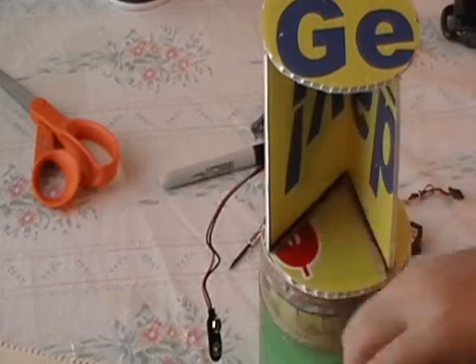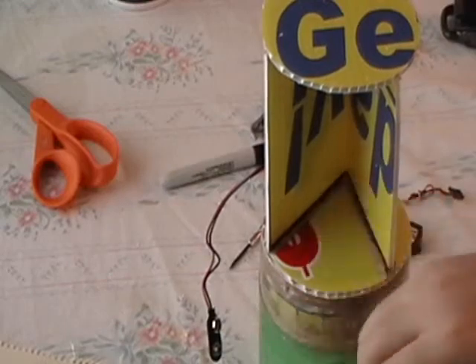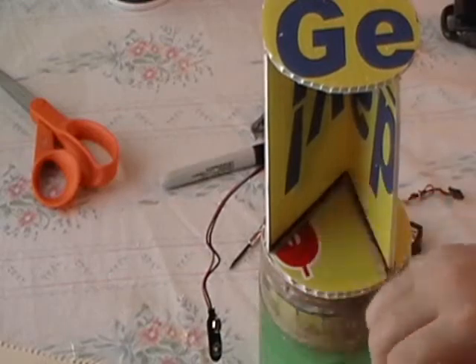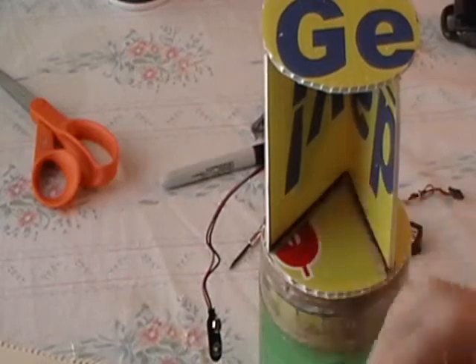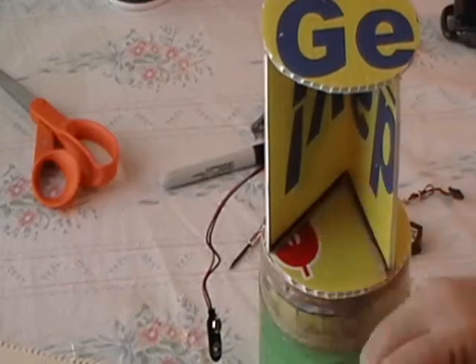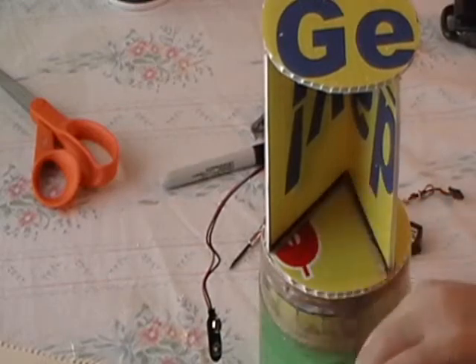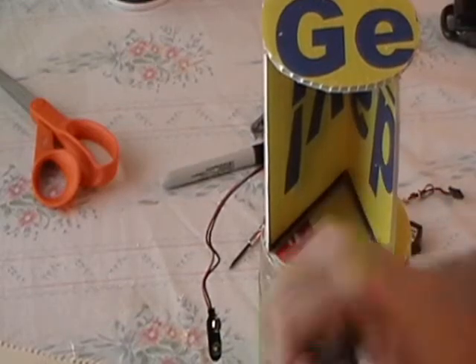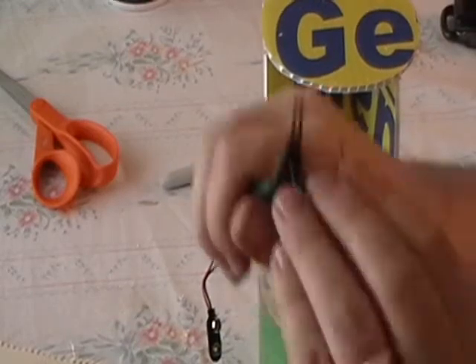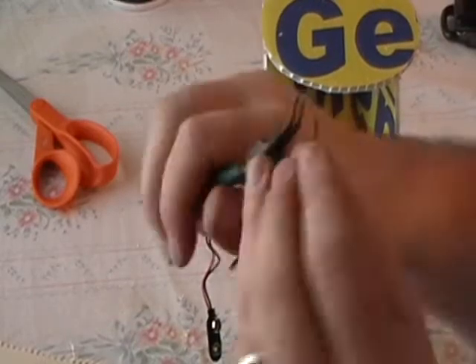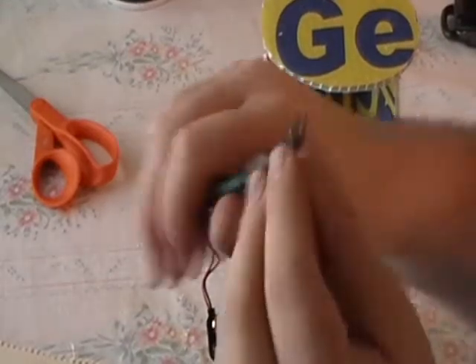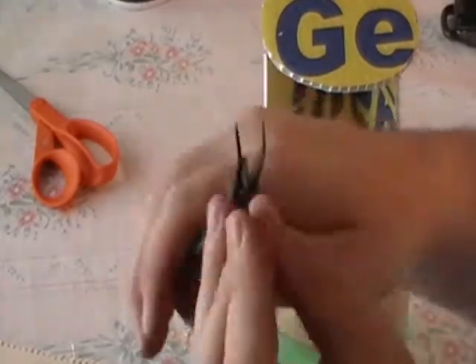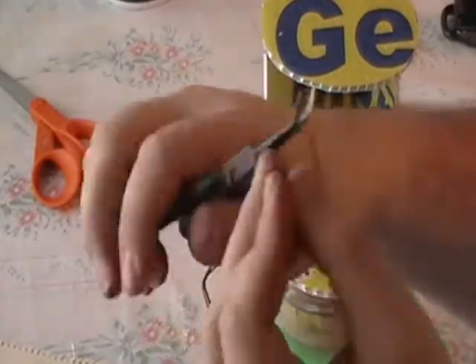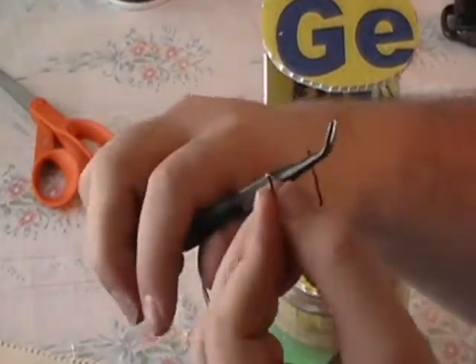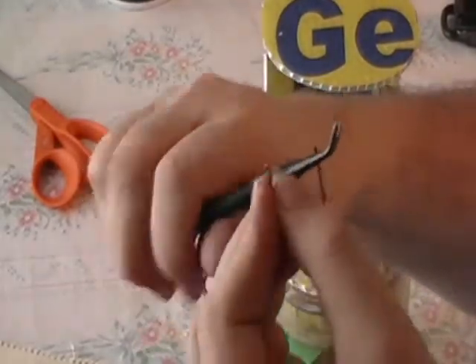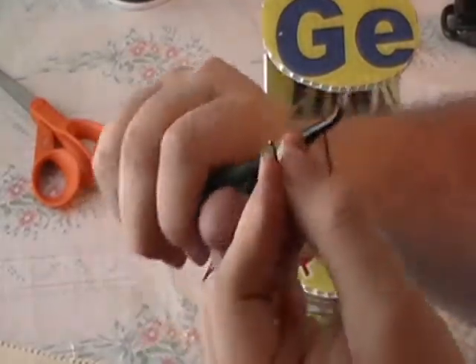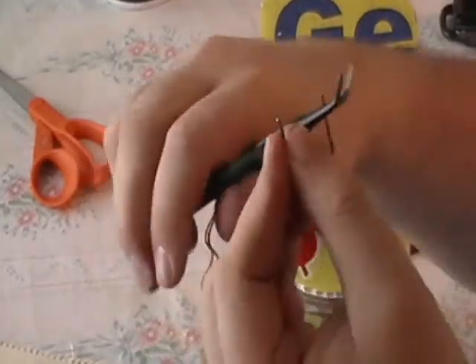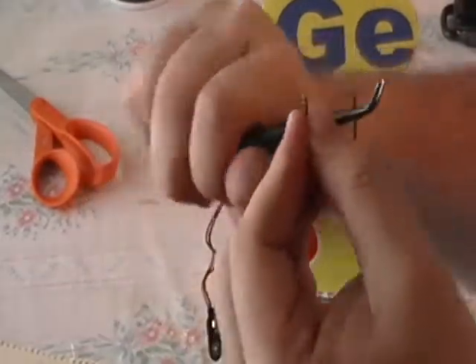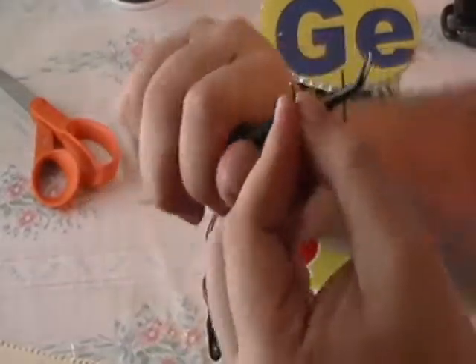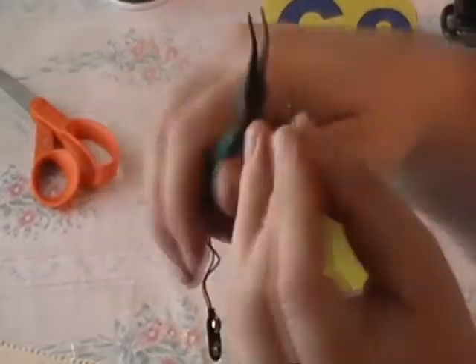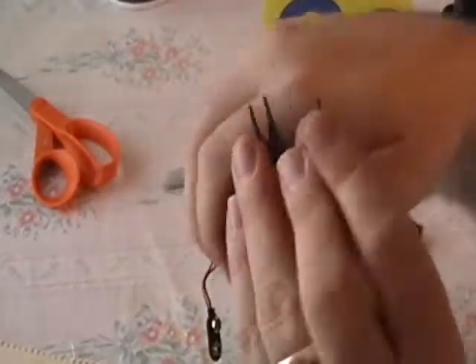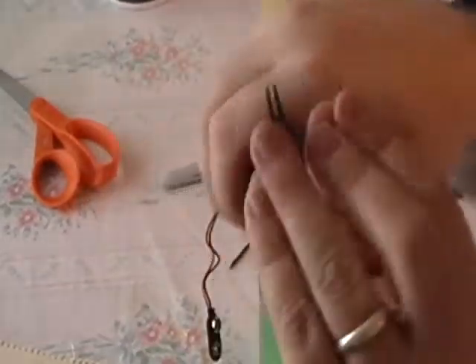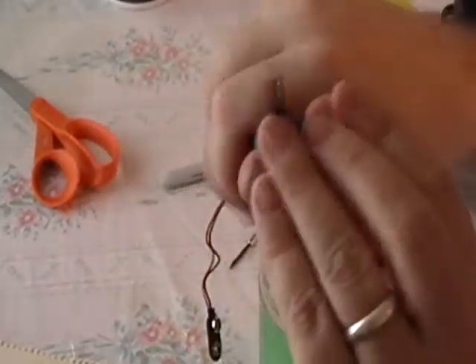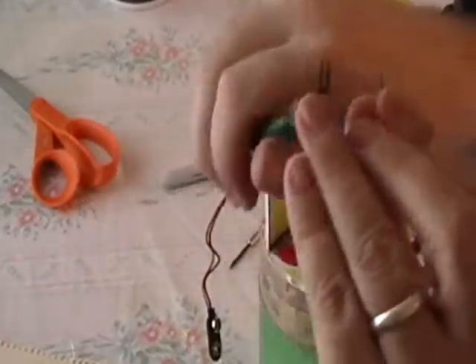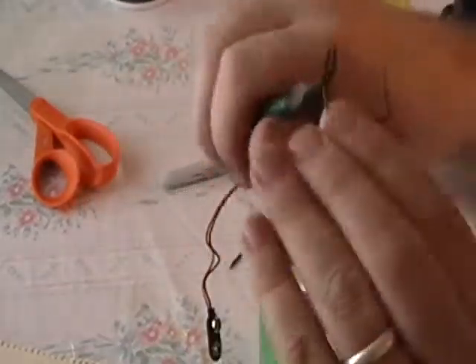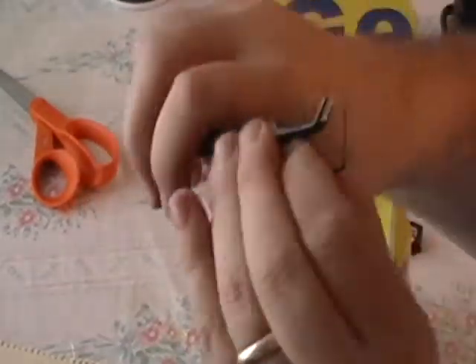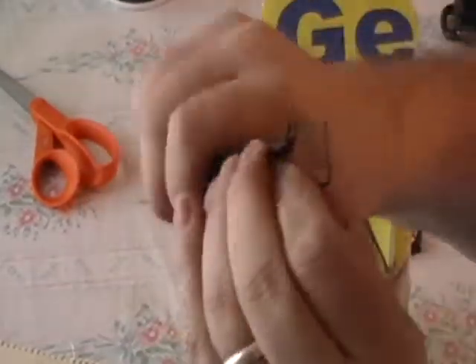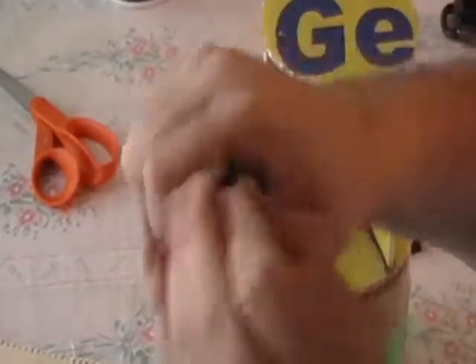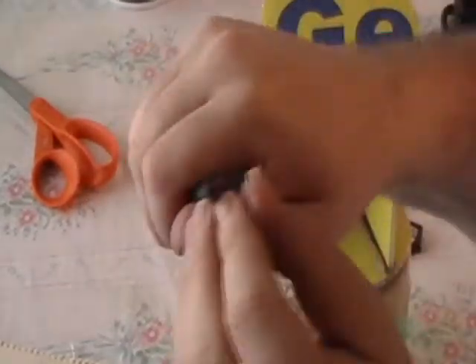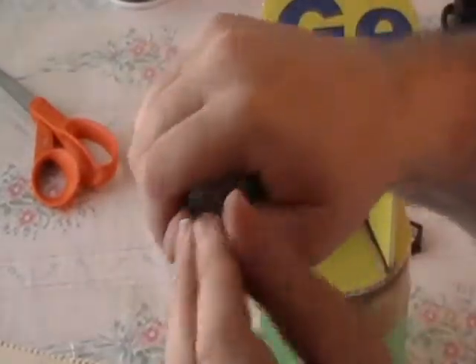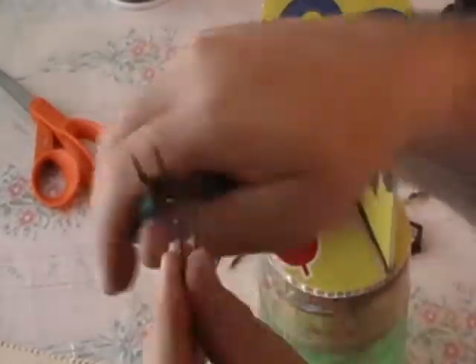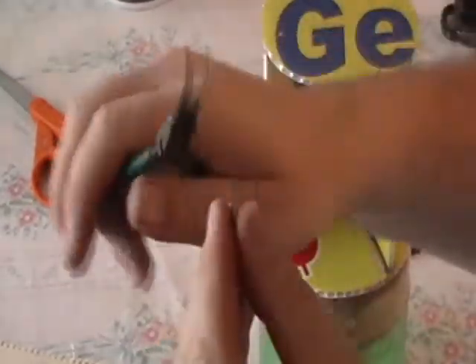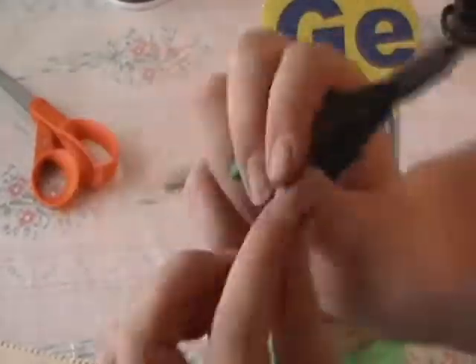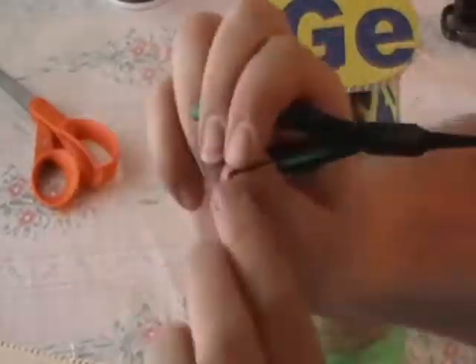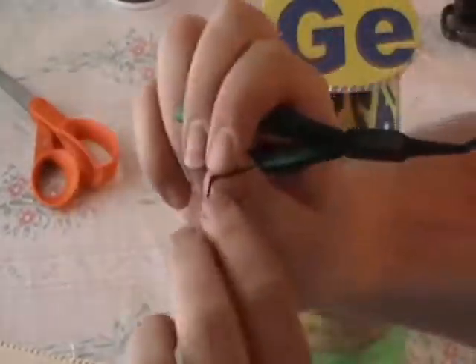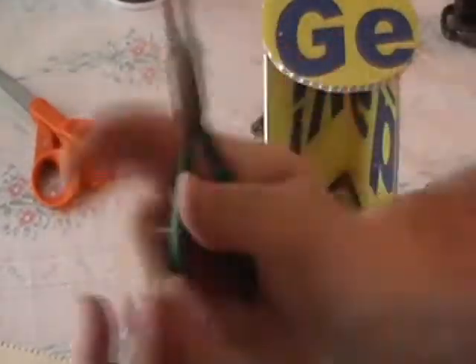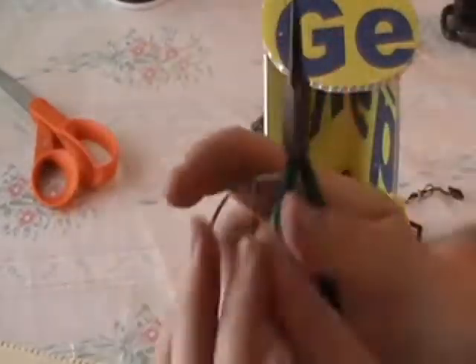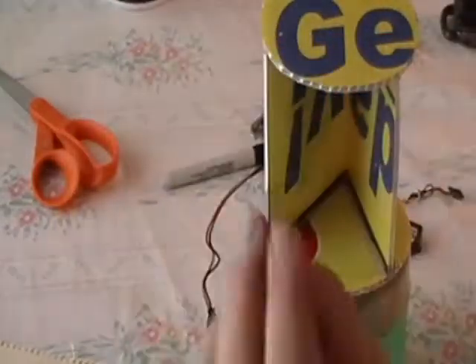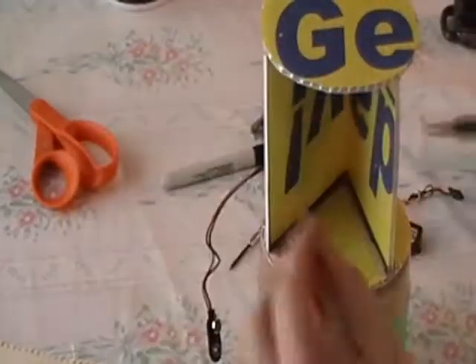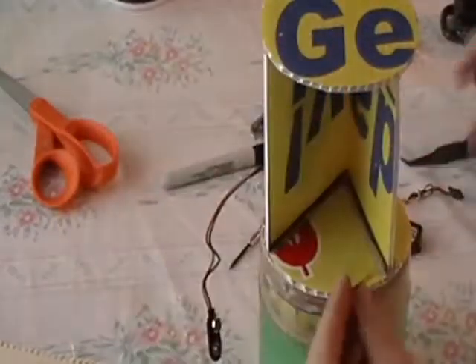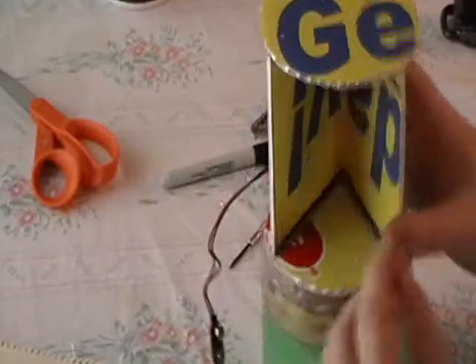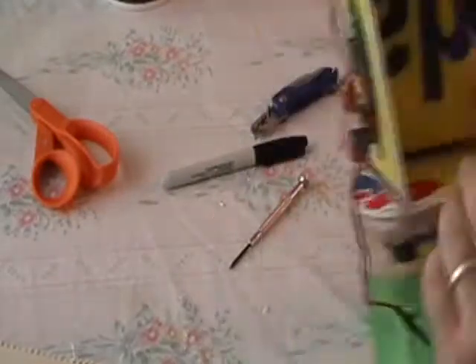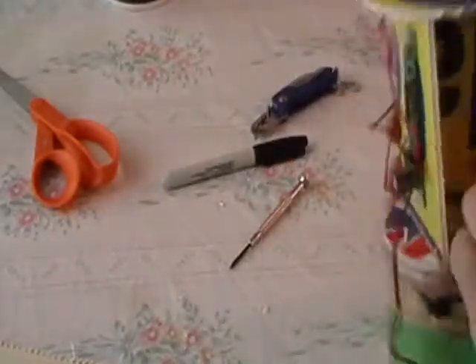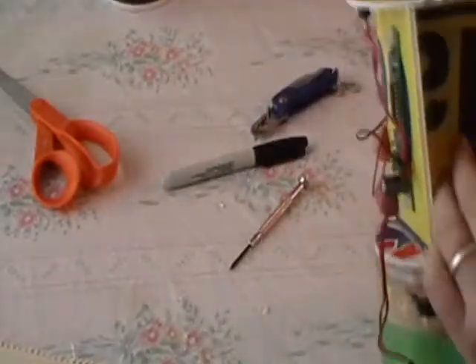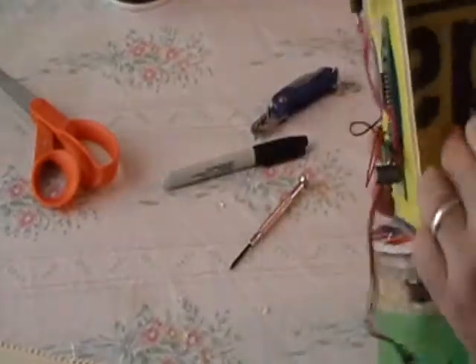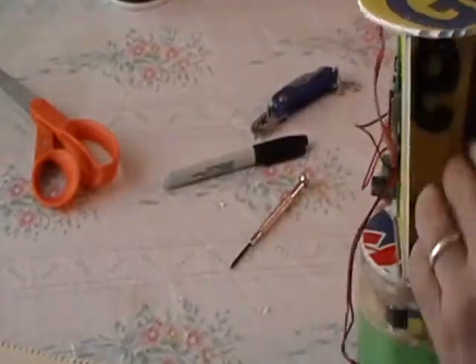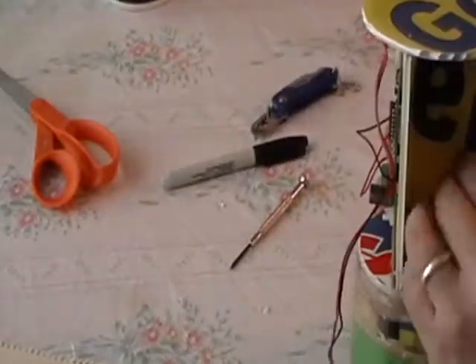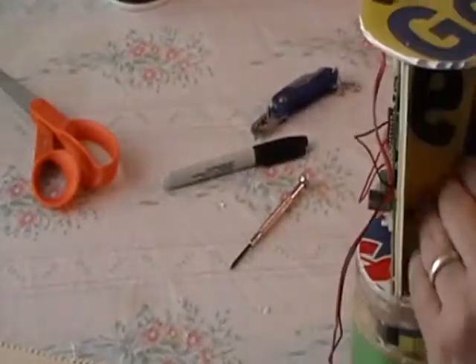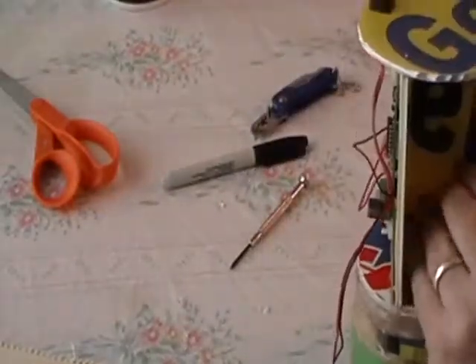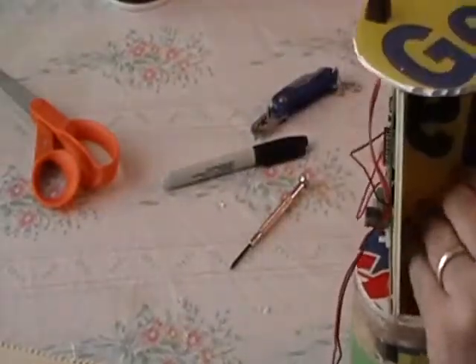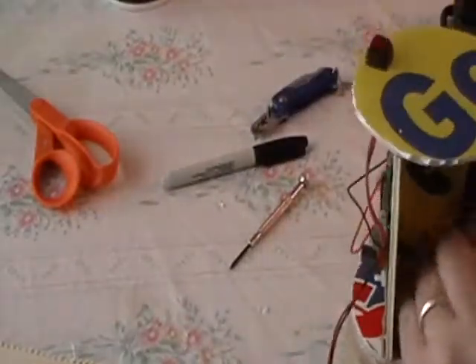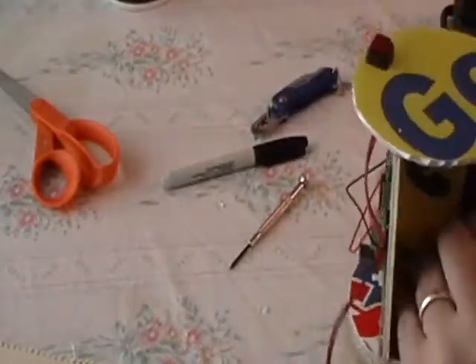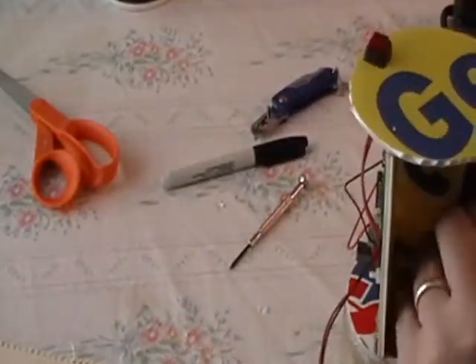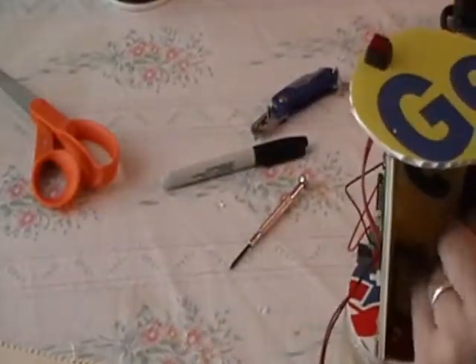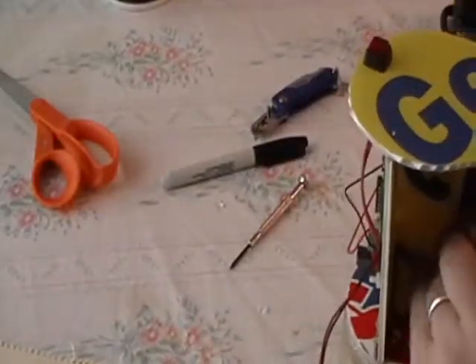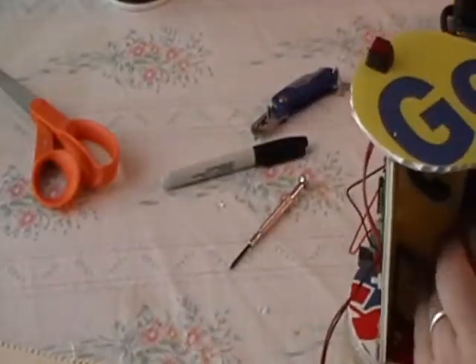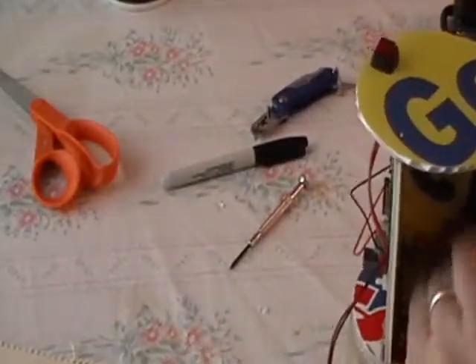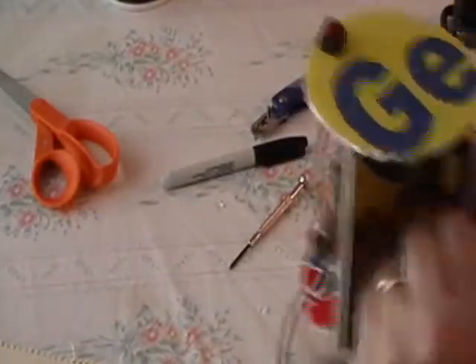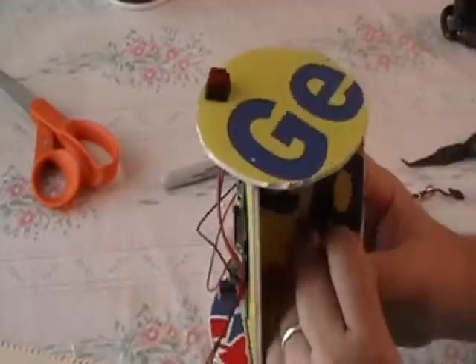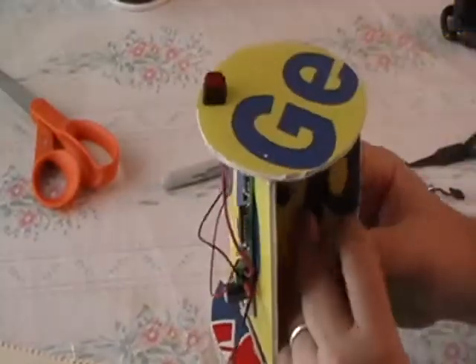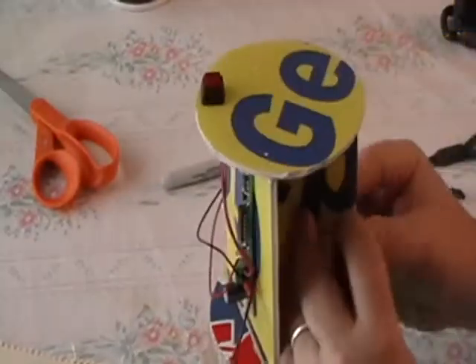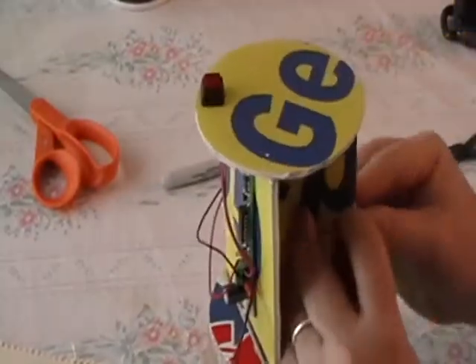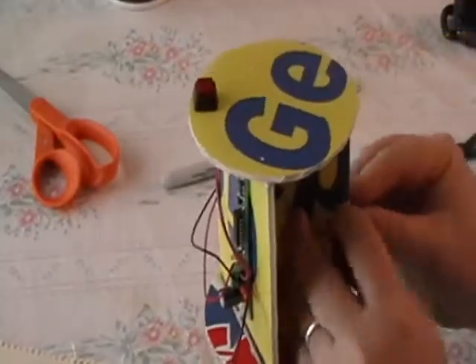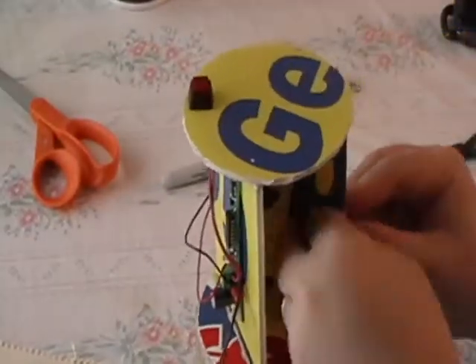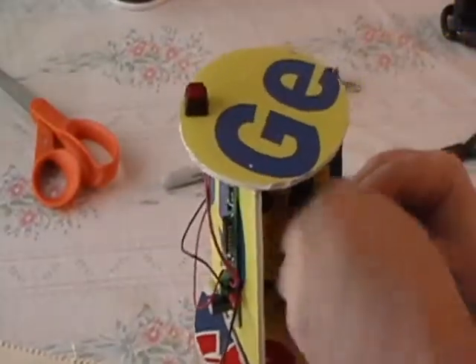I straighten my wire — this is made out of material used for flower decorations and such. You can use different stuff, but for forming little support wires it's nice, it's tough, and very lightweight.